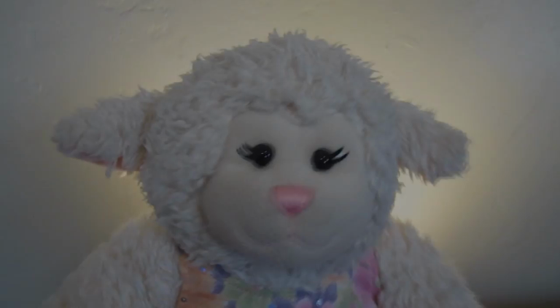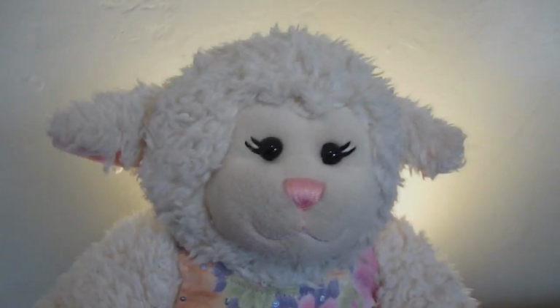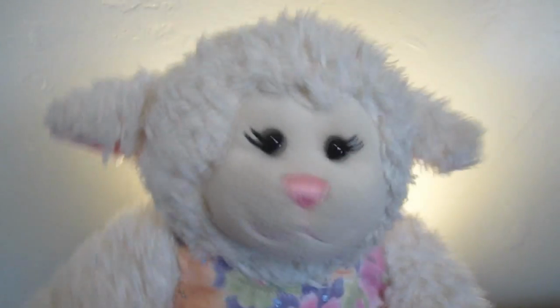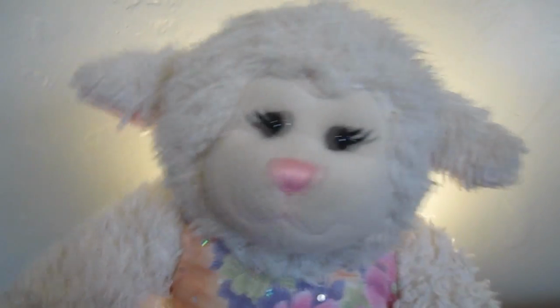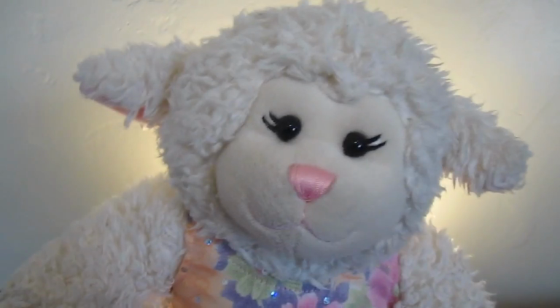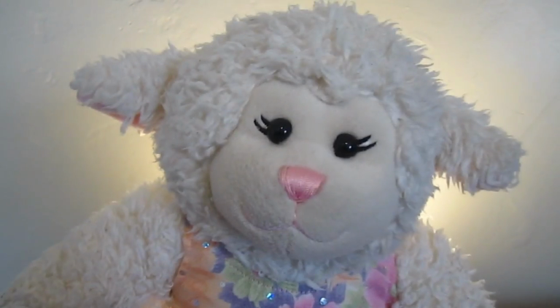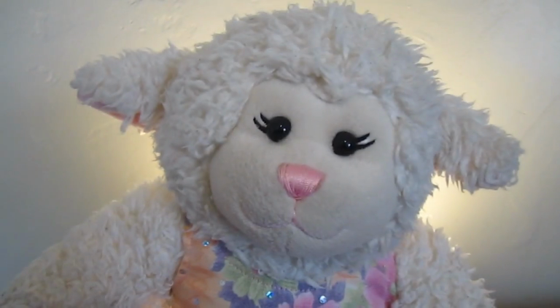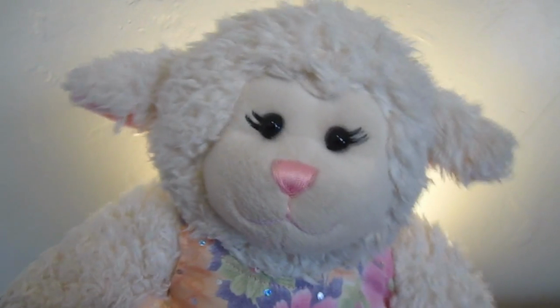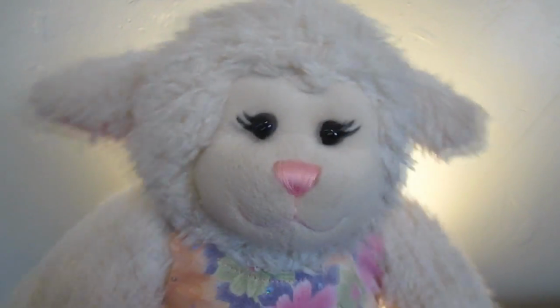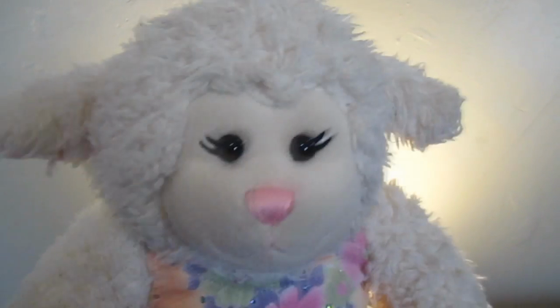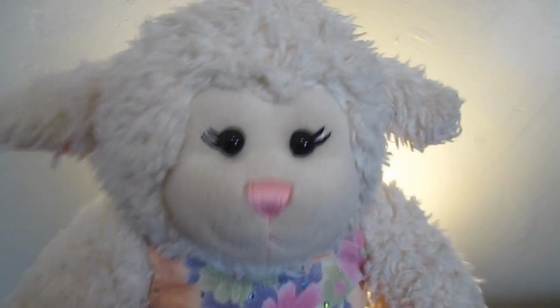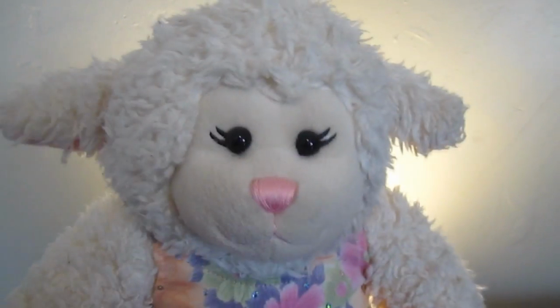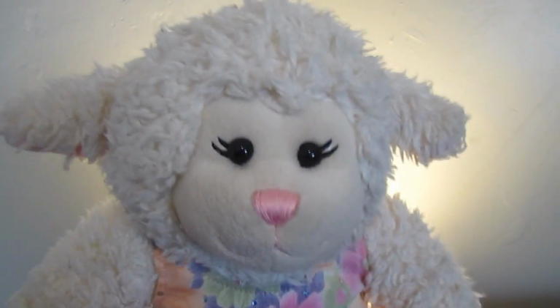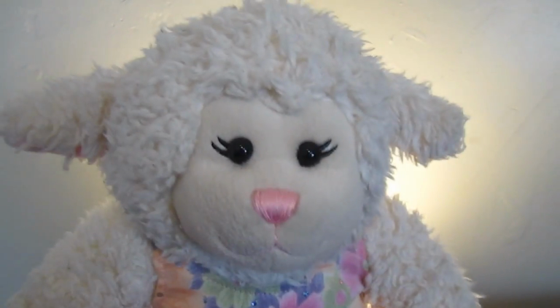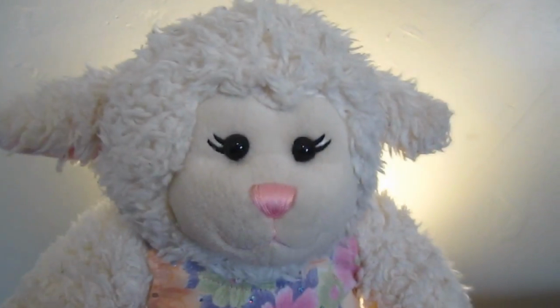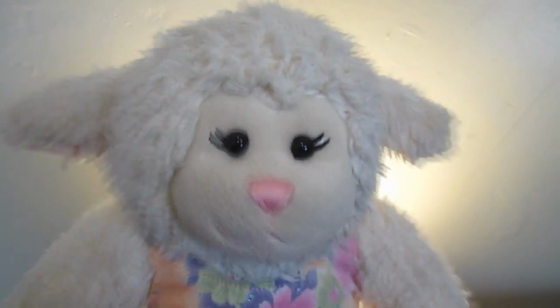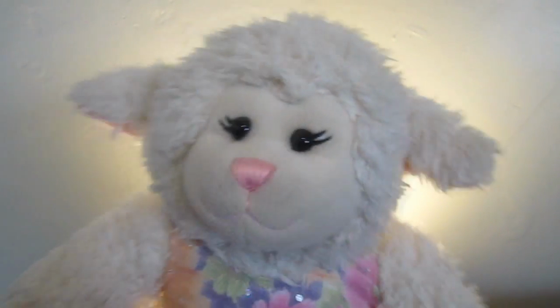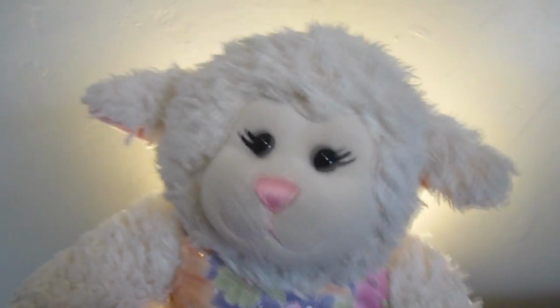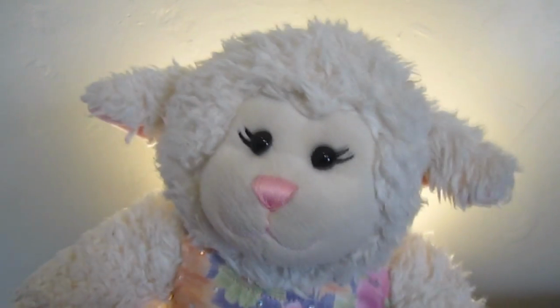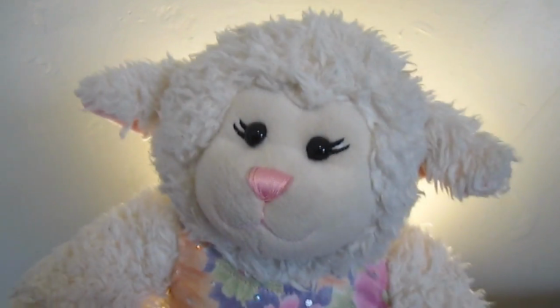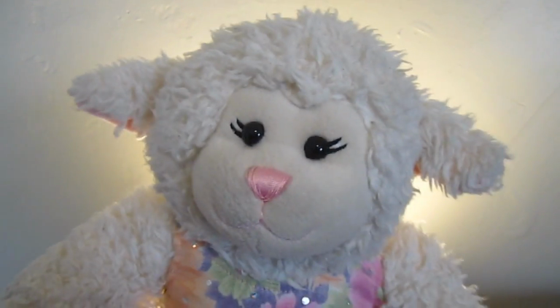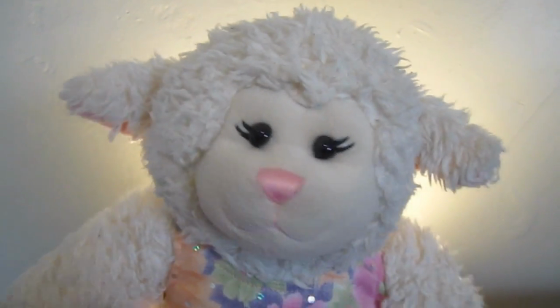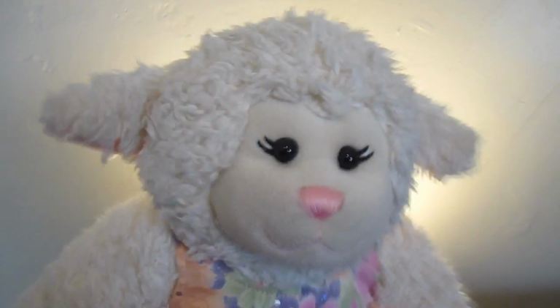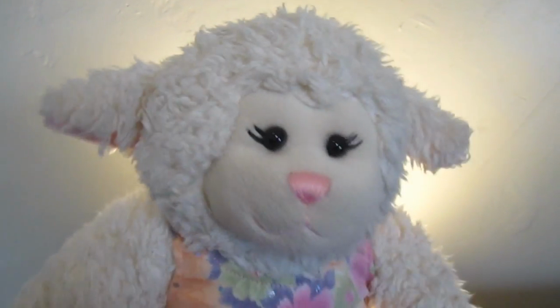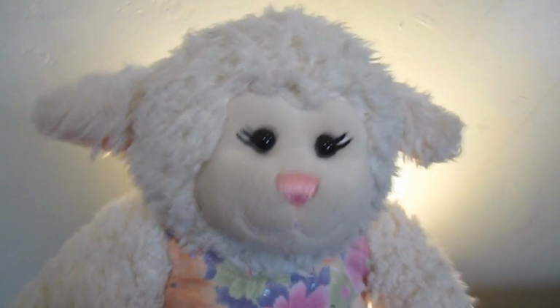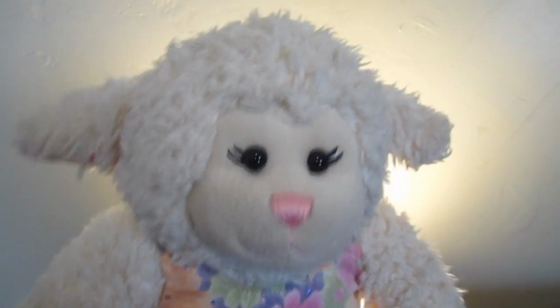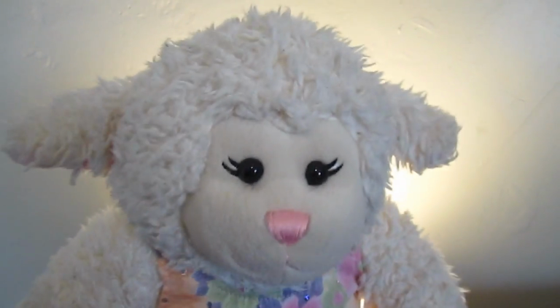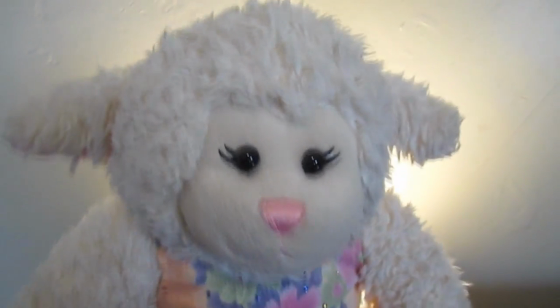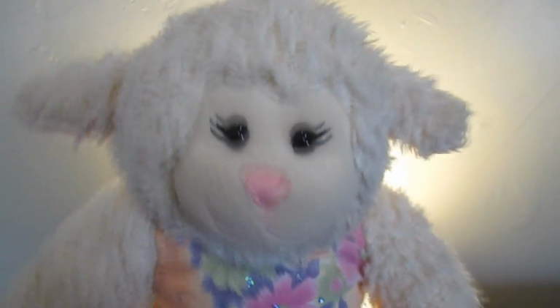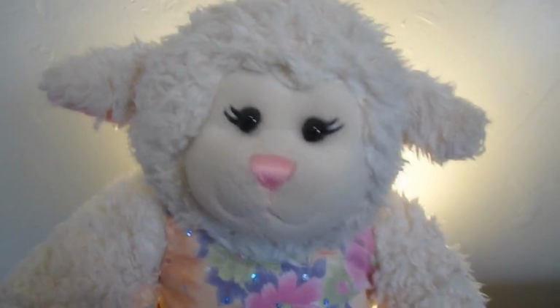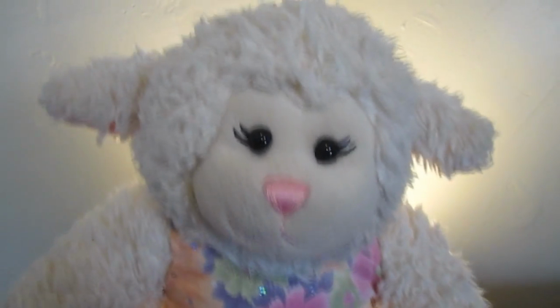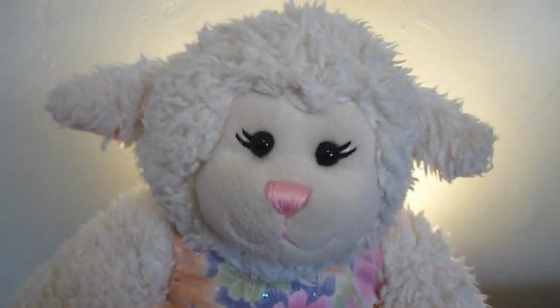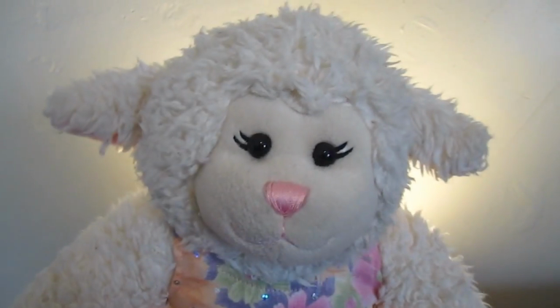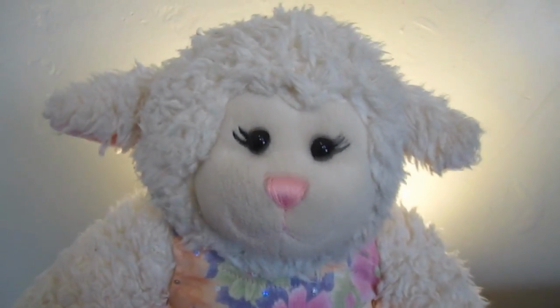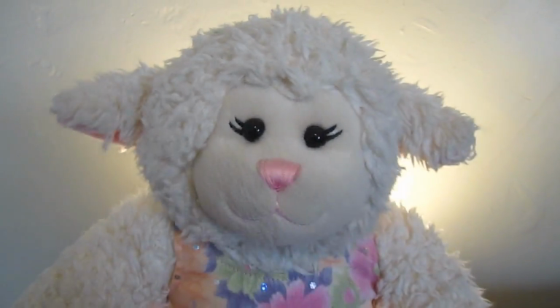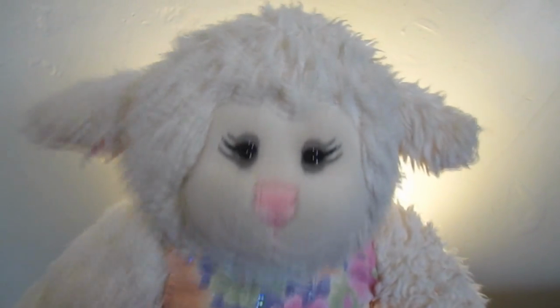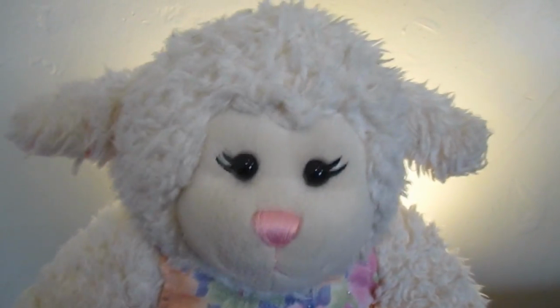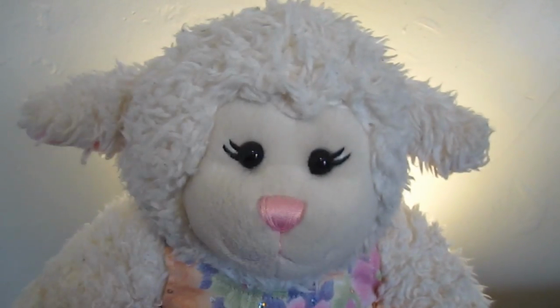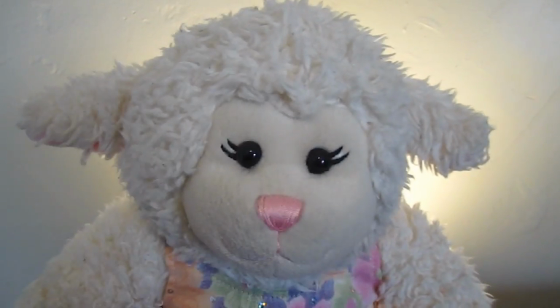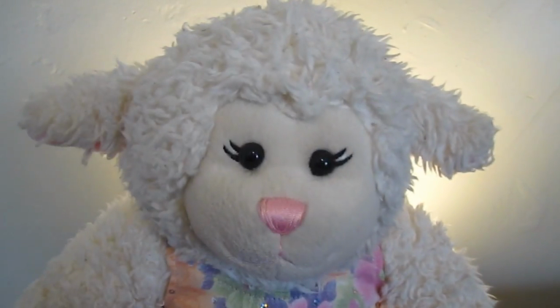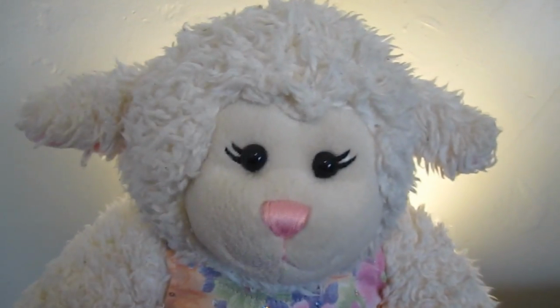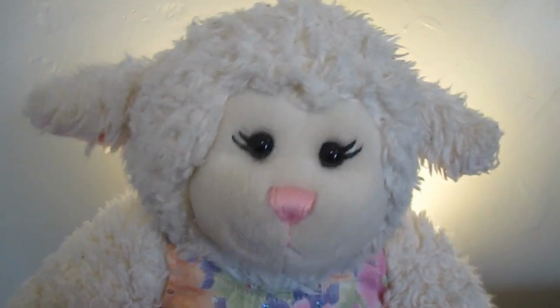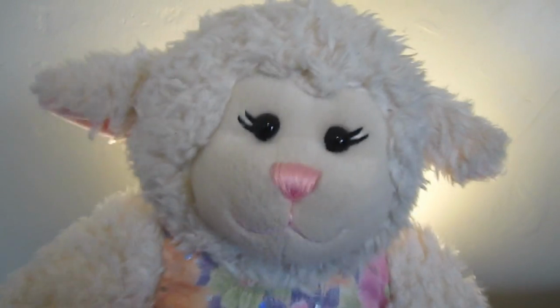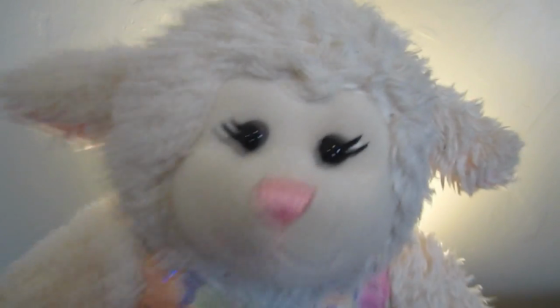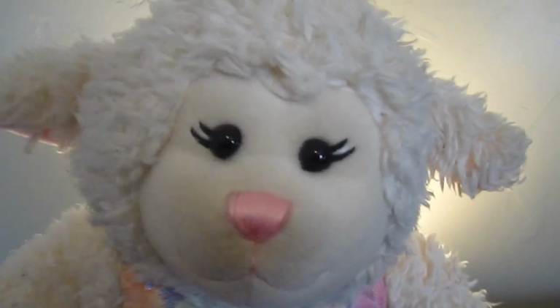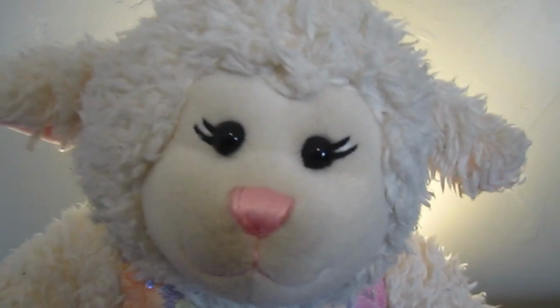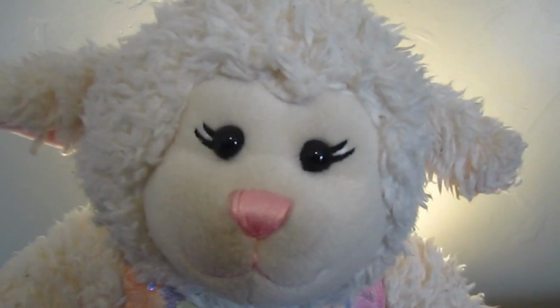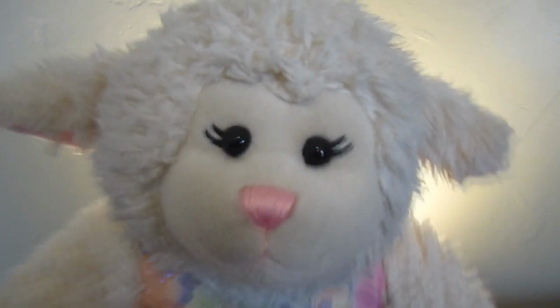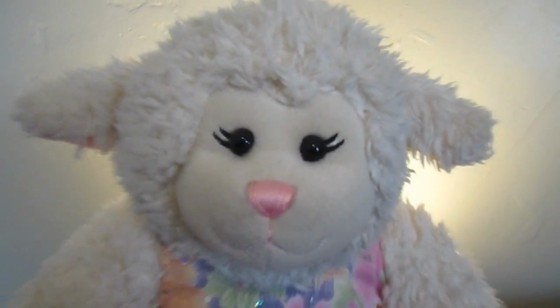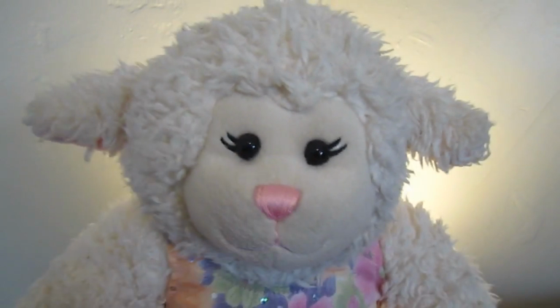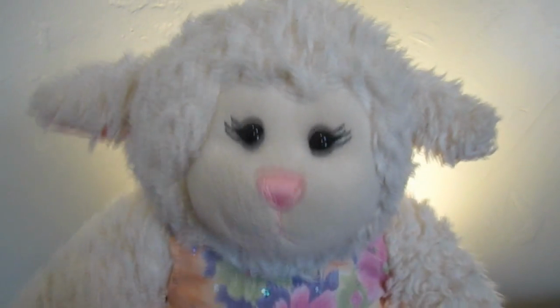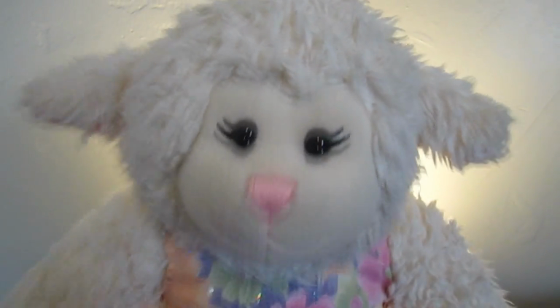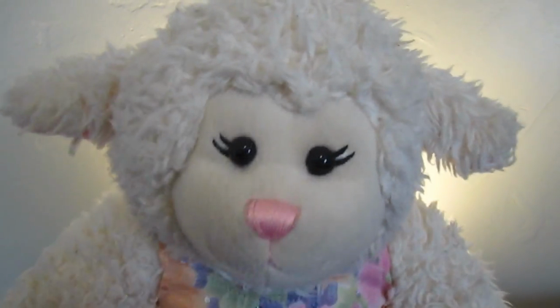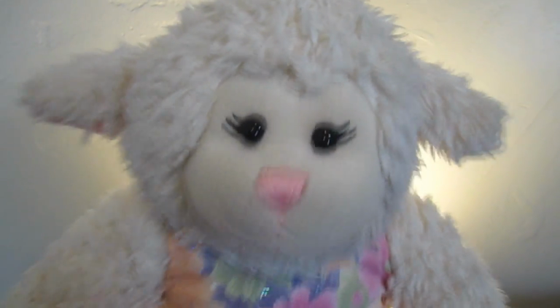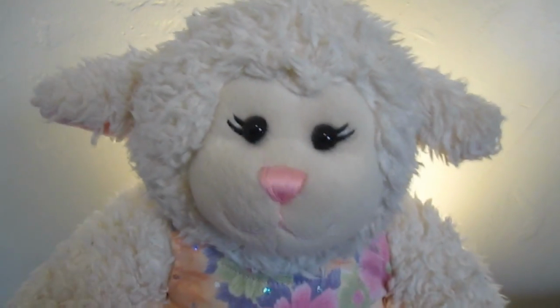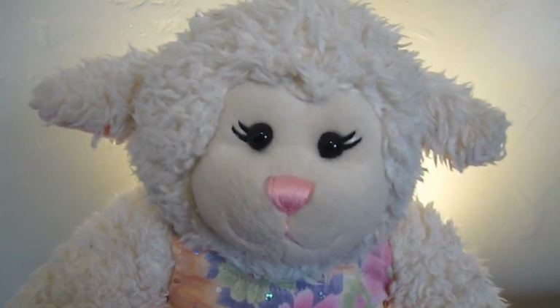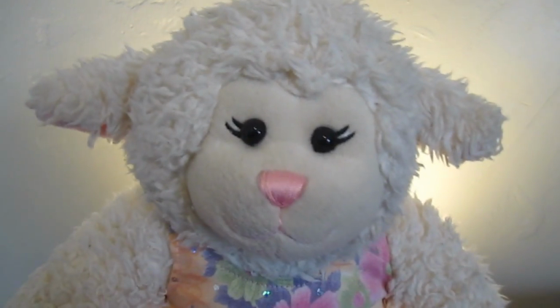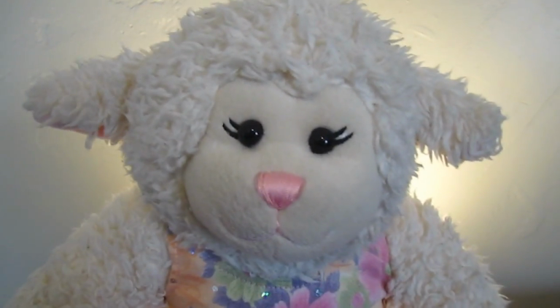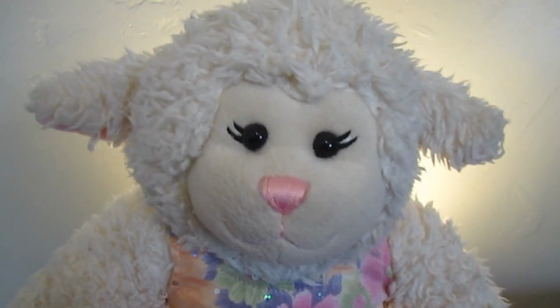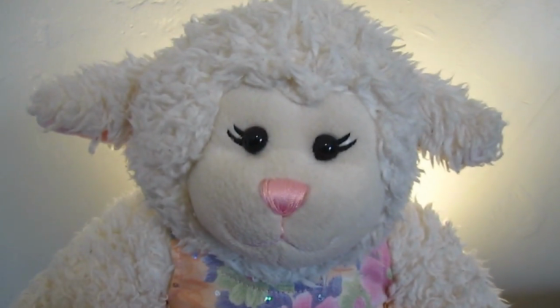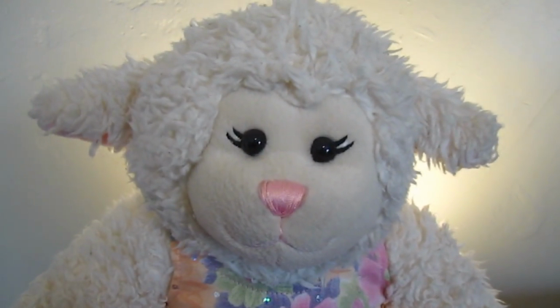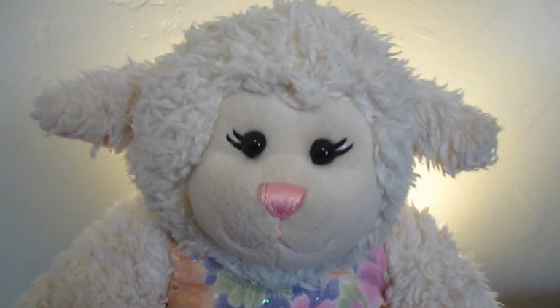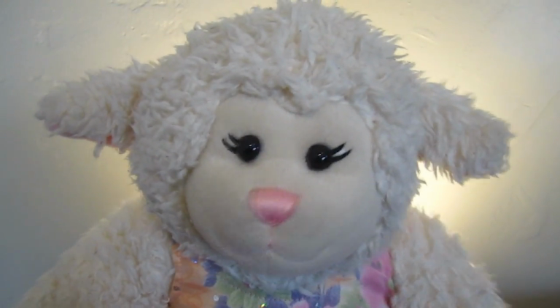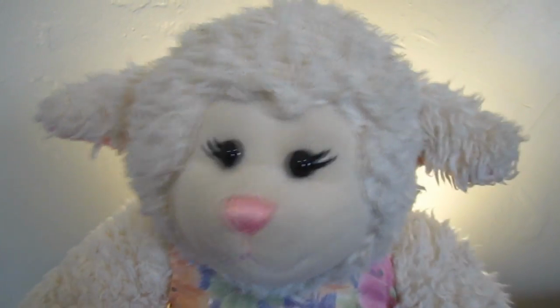Hi everybody! Lambie here, and yeah, this is going to be the house tour video, but it's not what I wanted it to be.